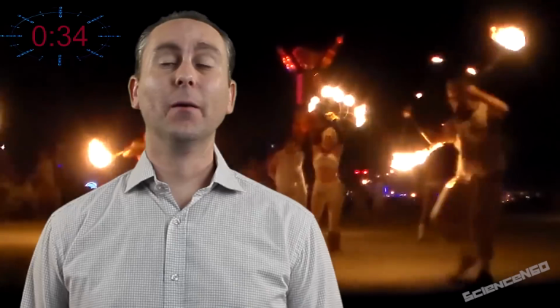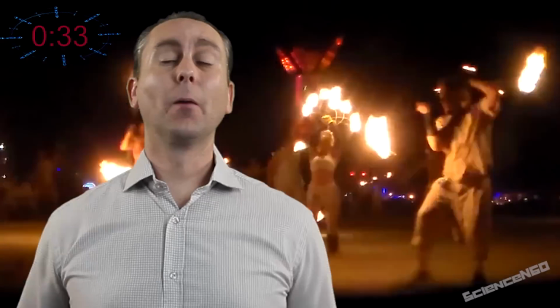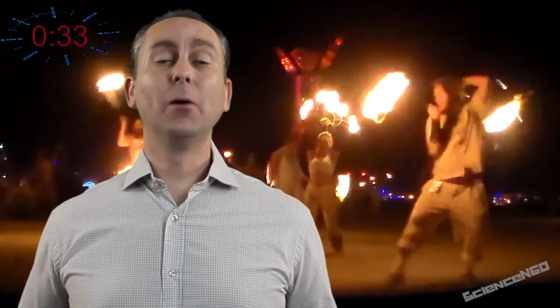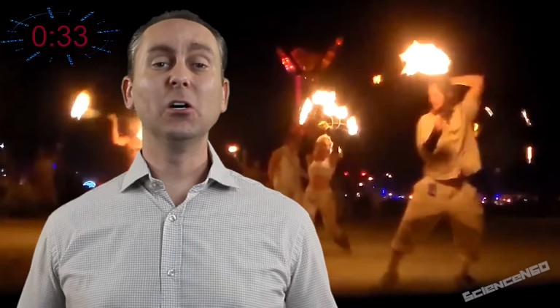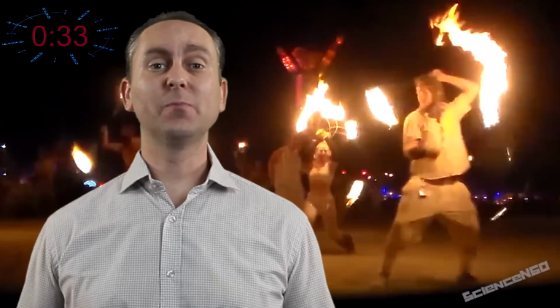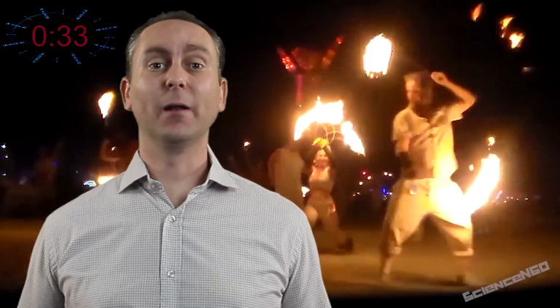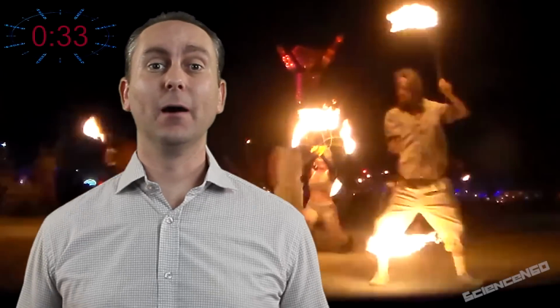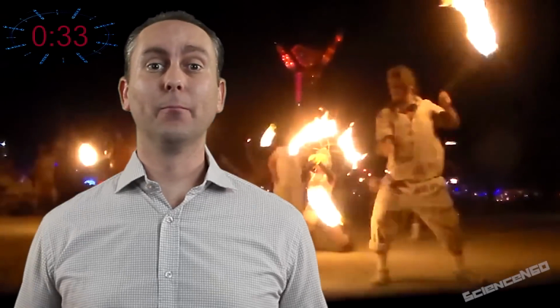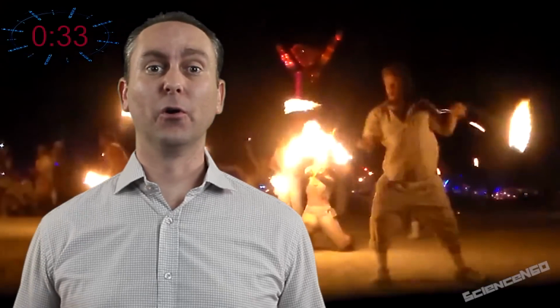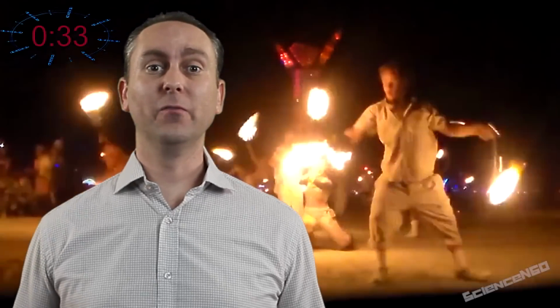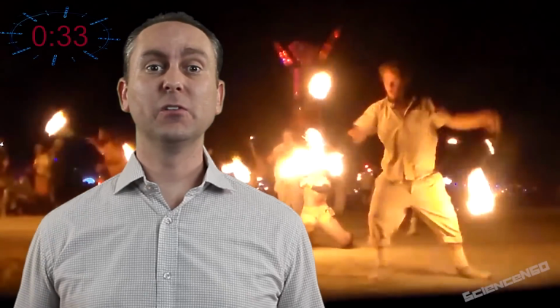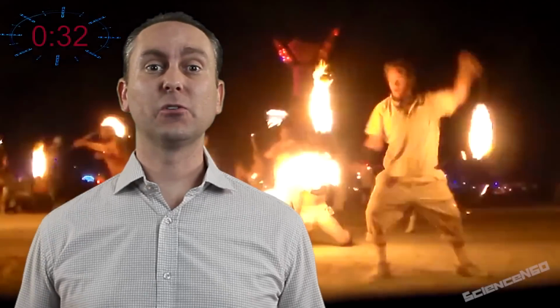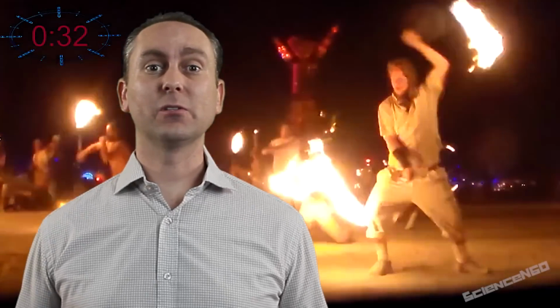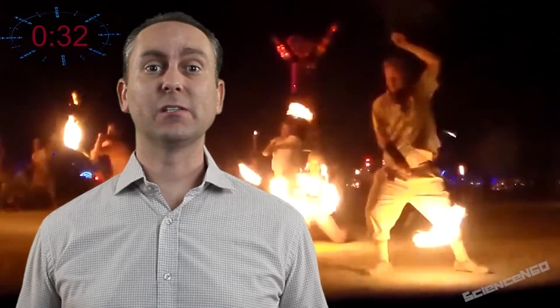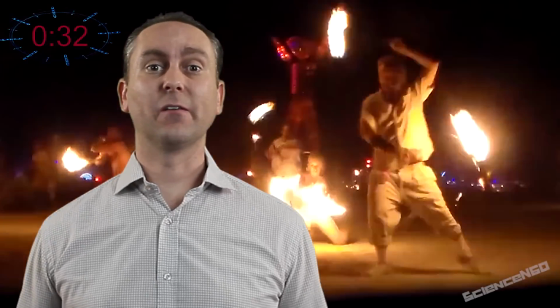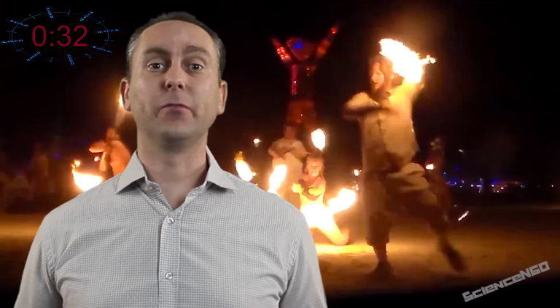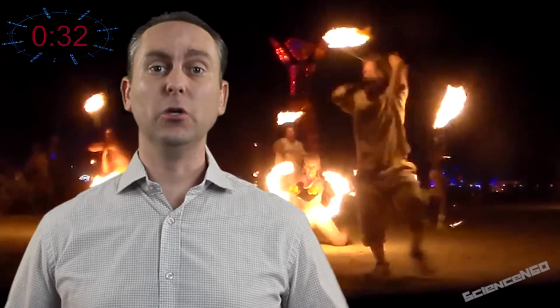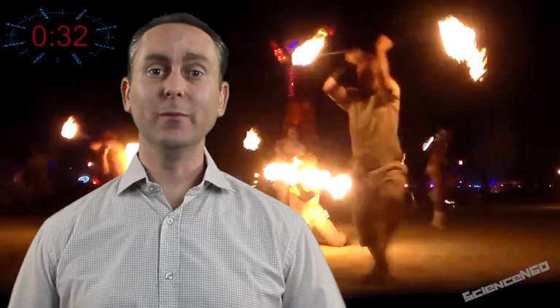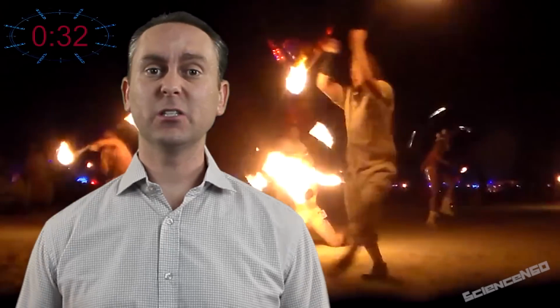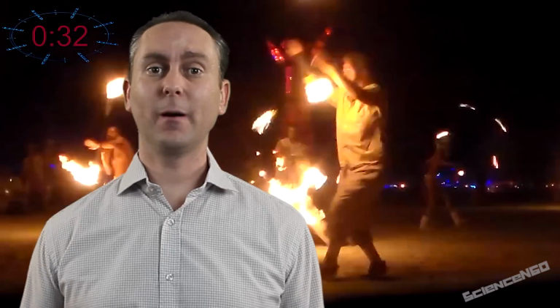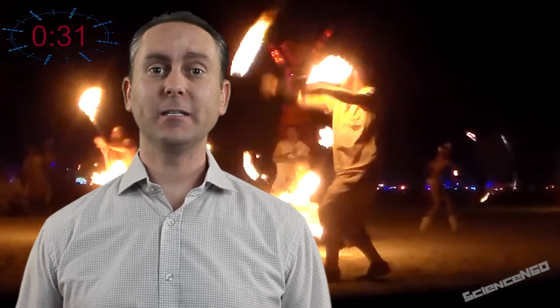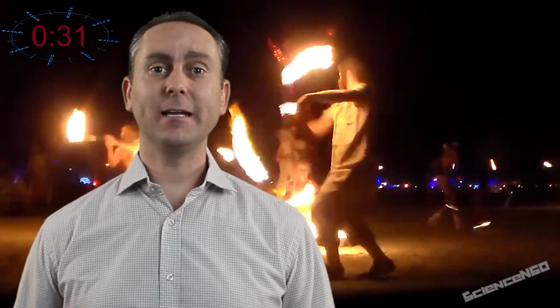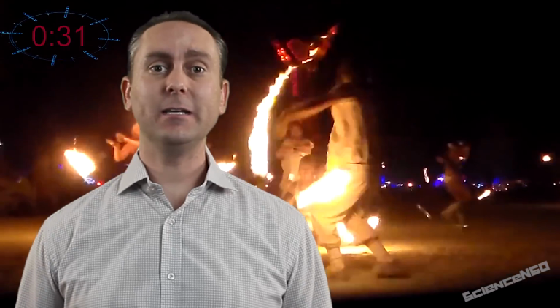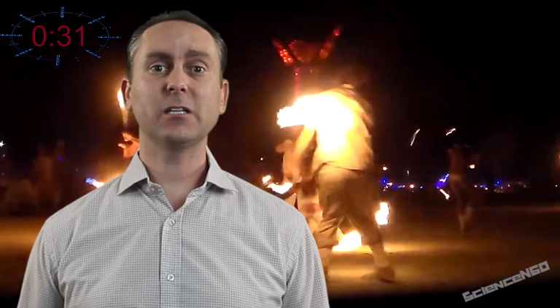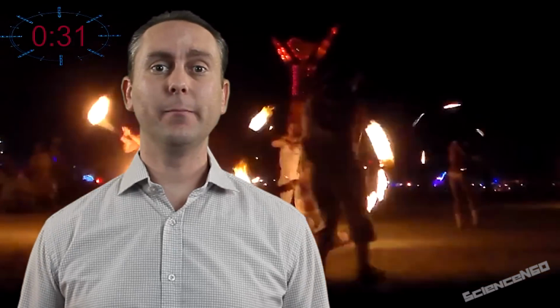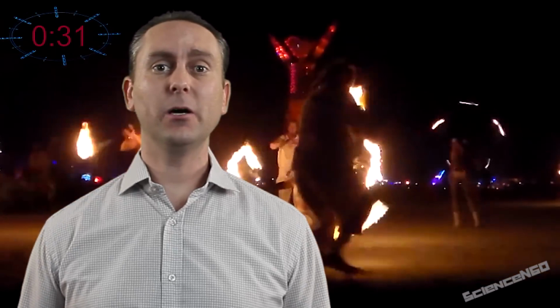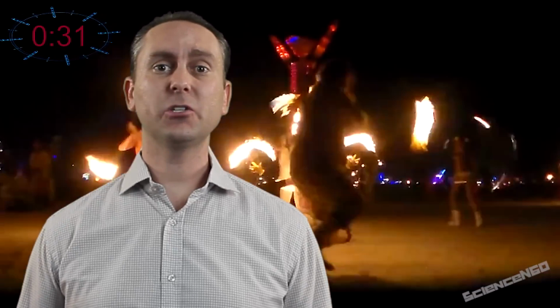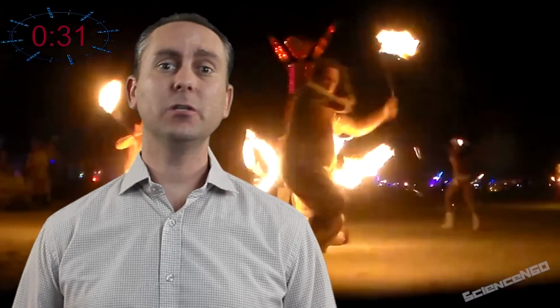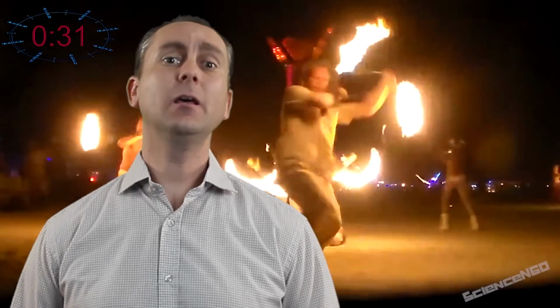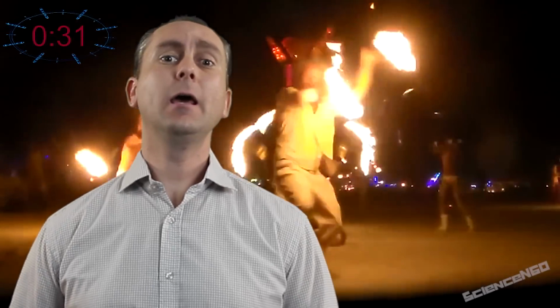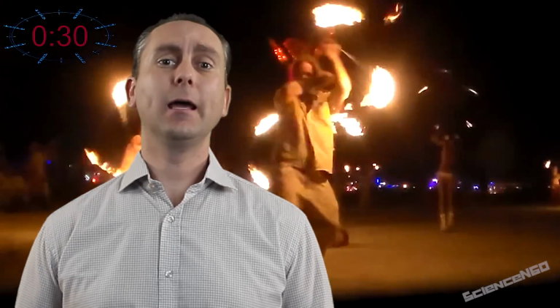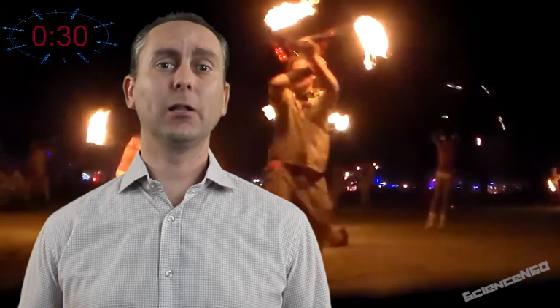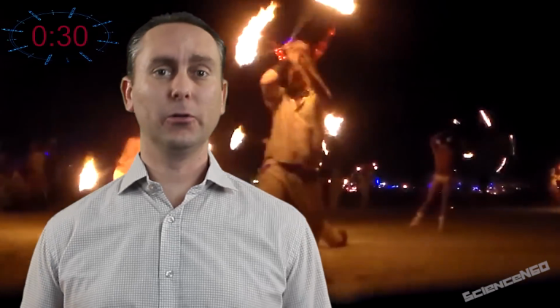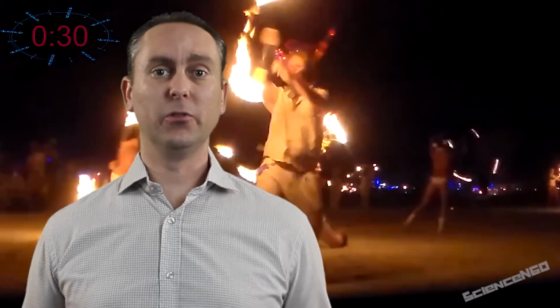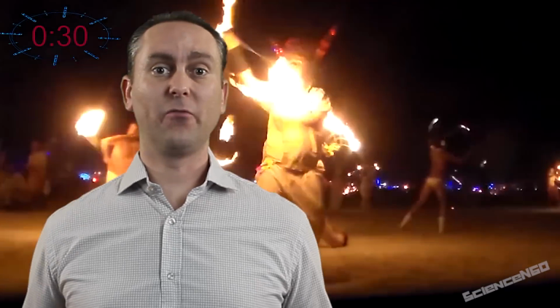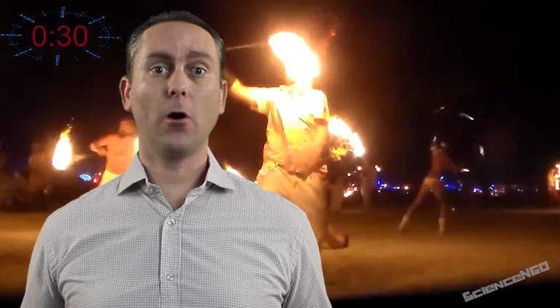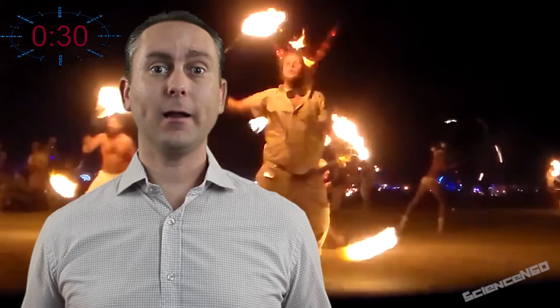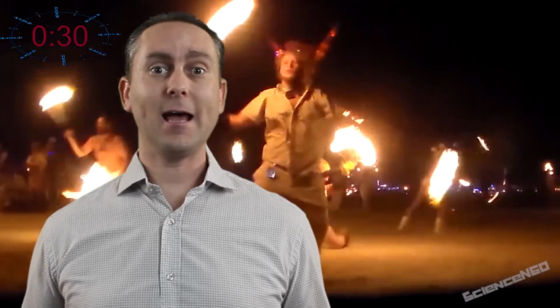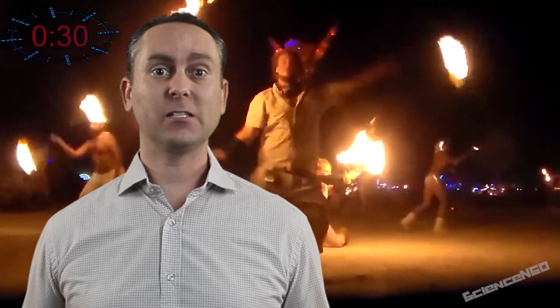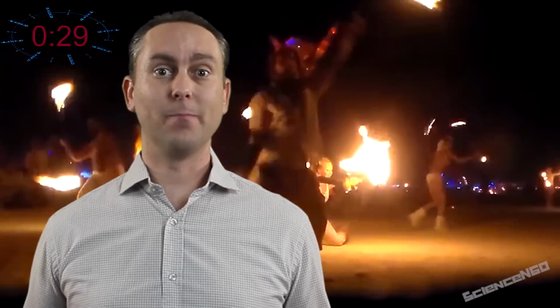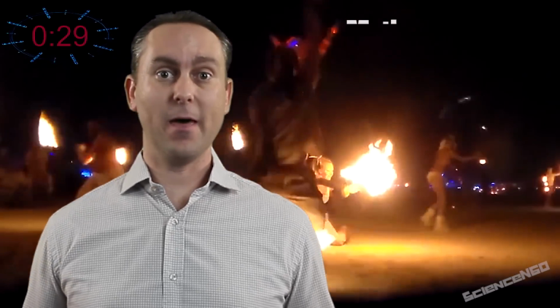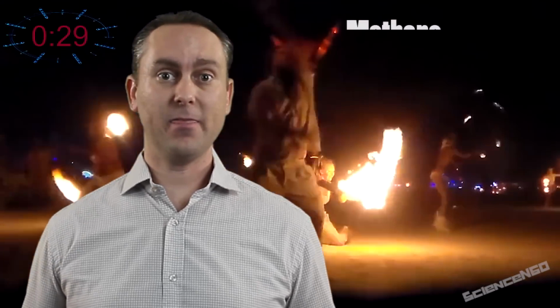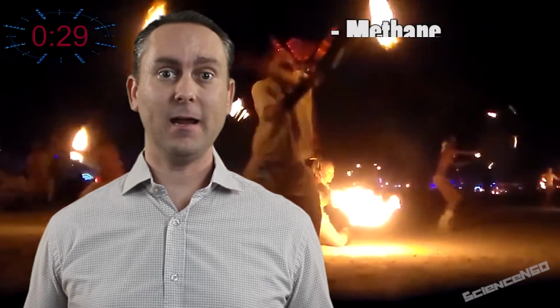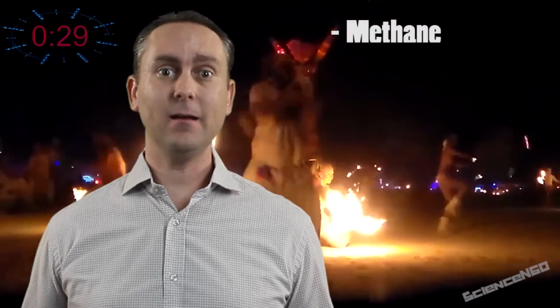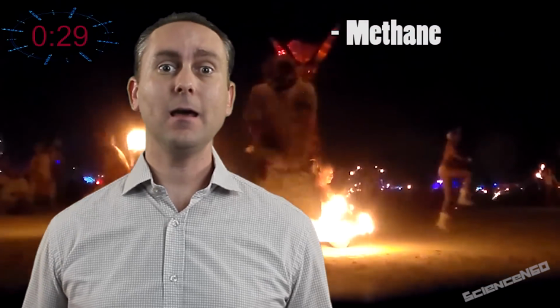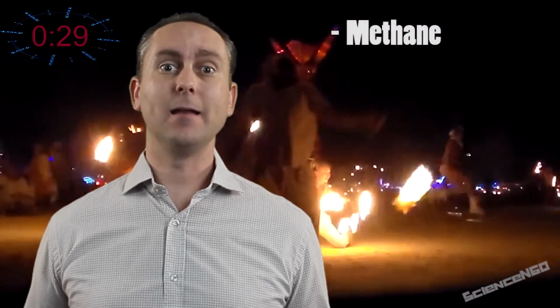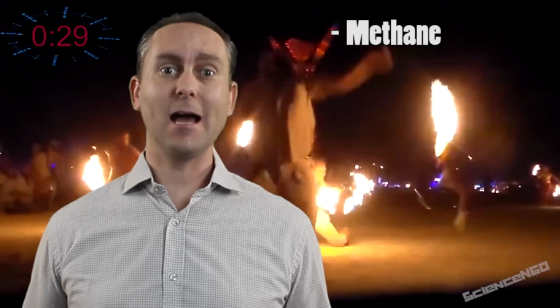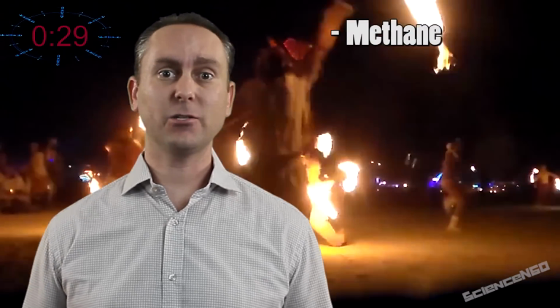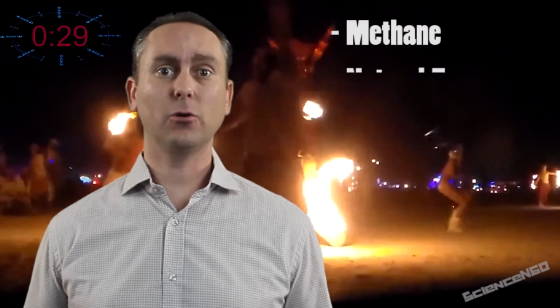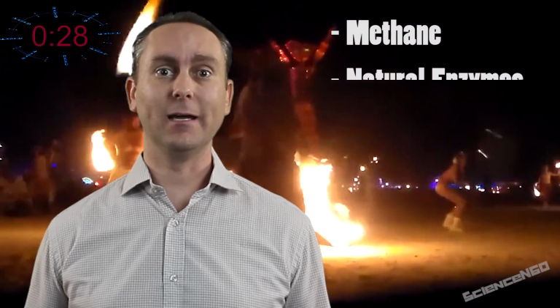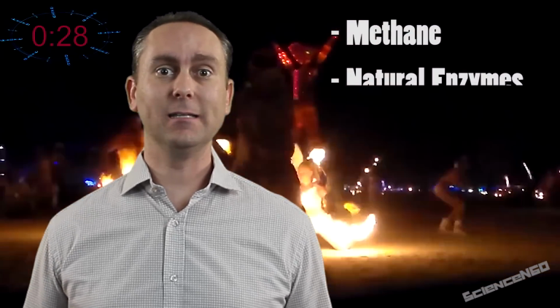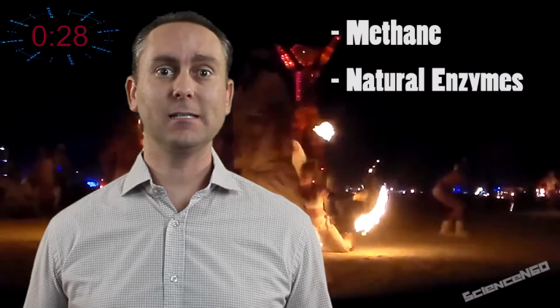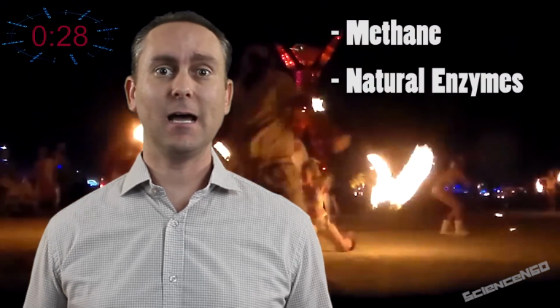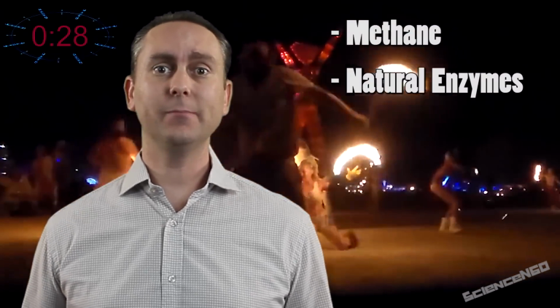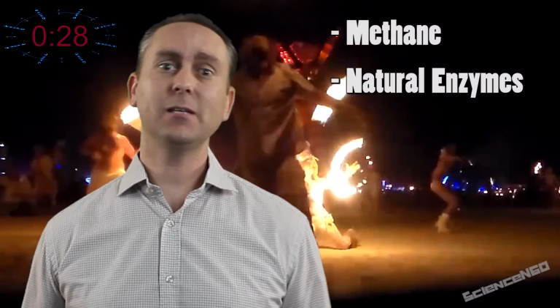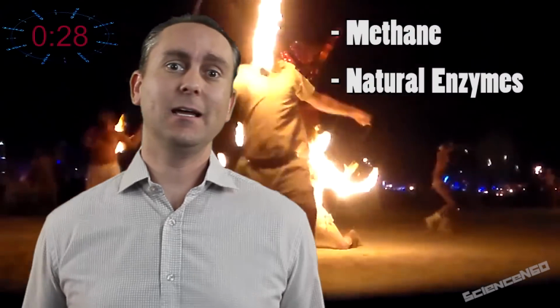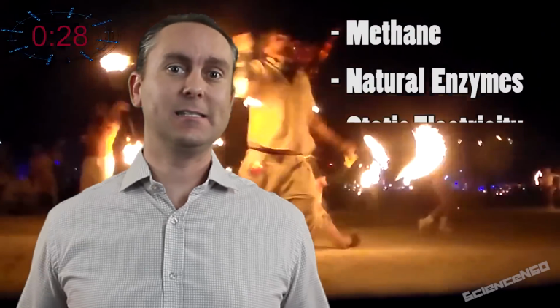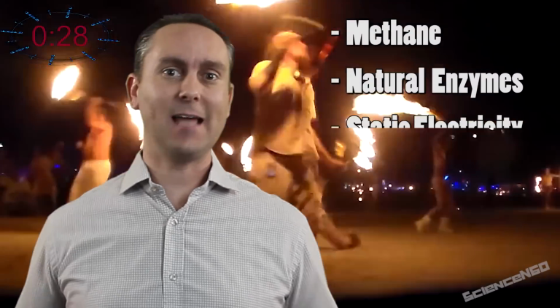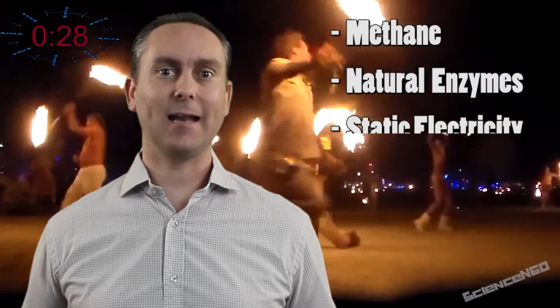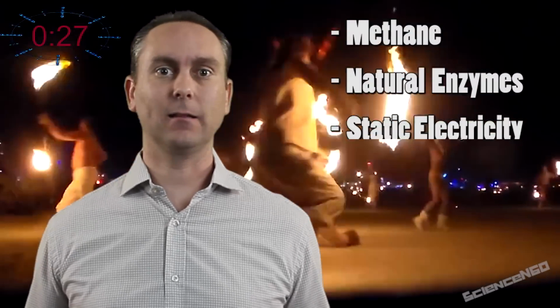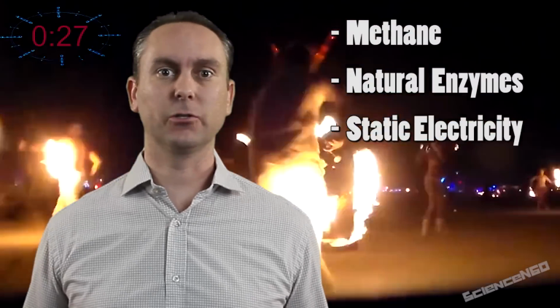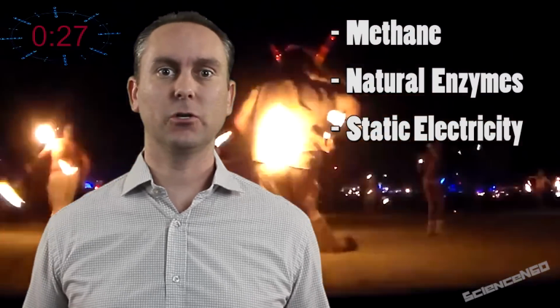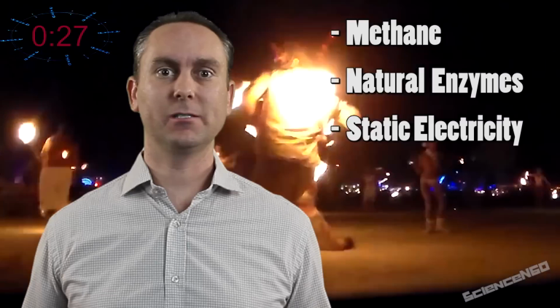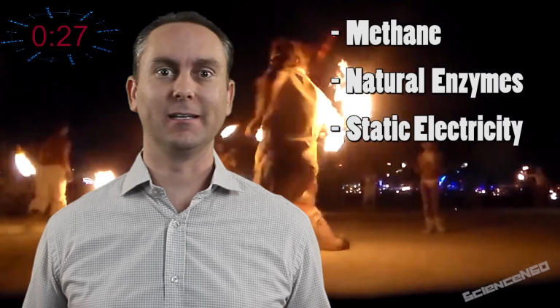The proposed but unproven sources of human spontaneous combustion include fart gas, methane, natural enzymes, and static electricity.